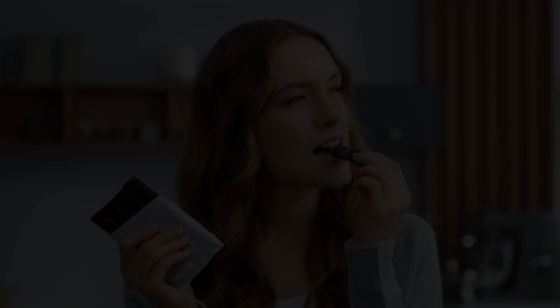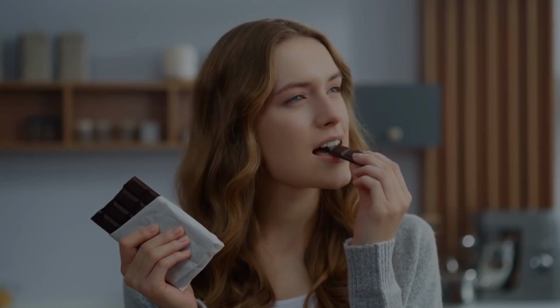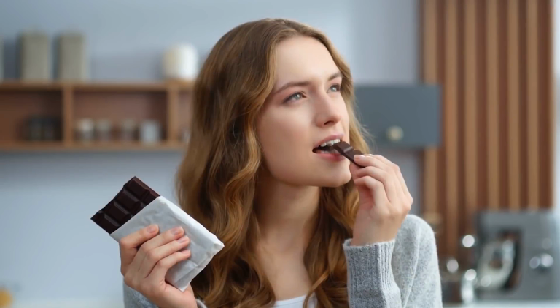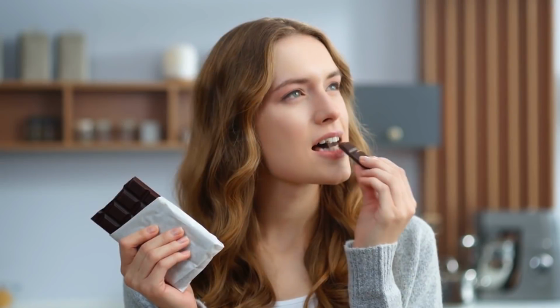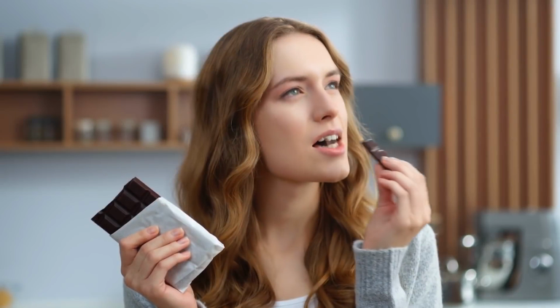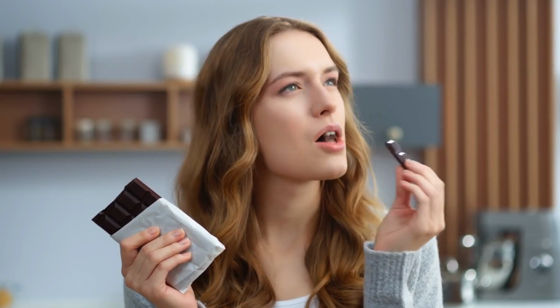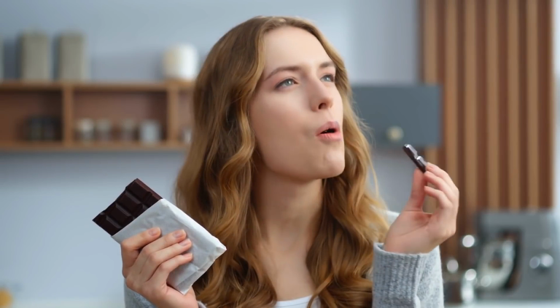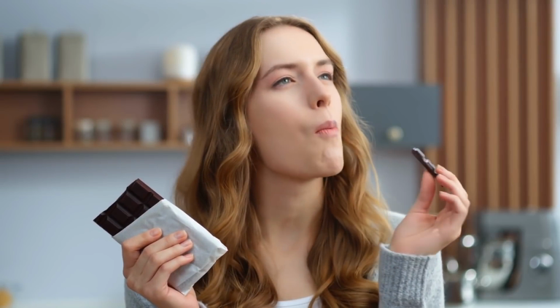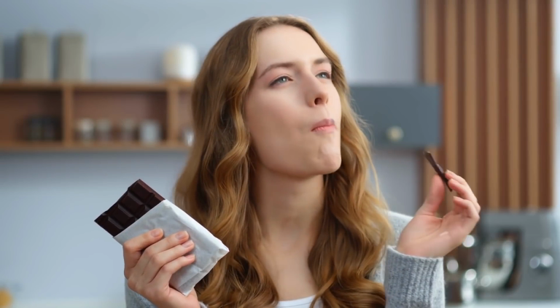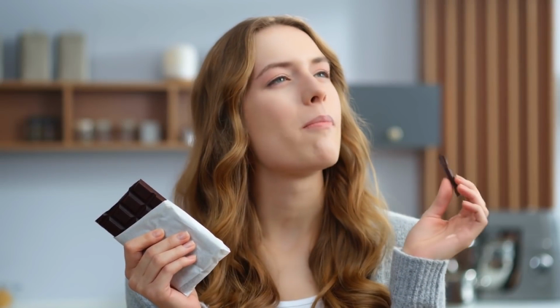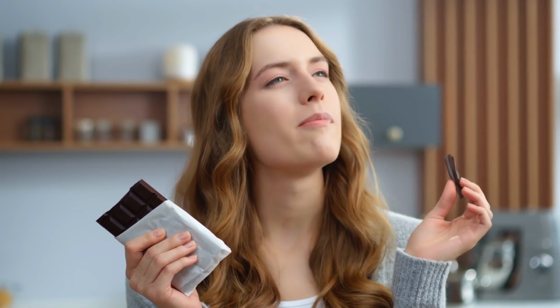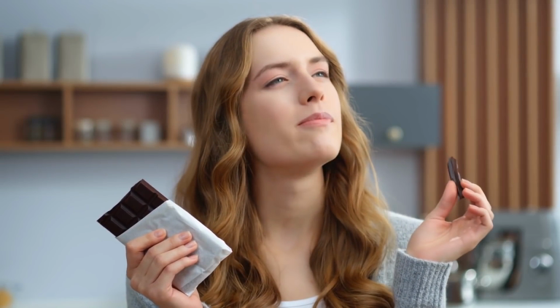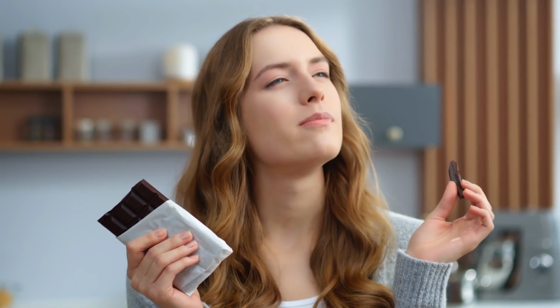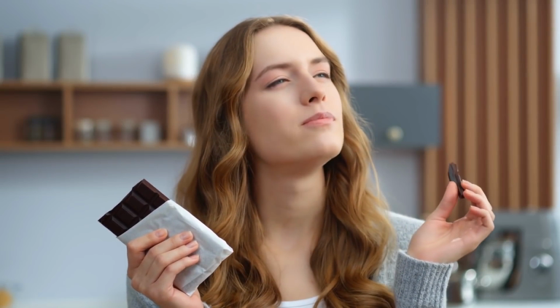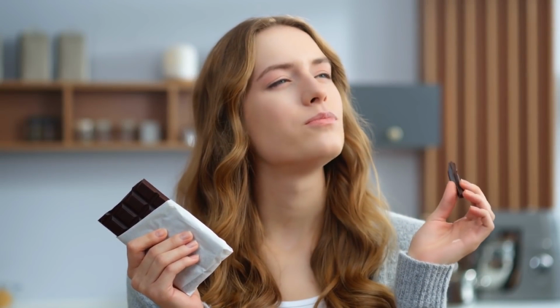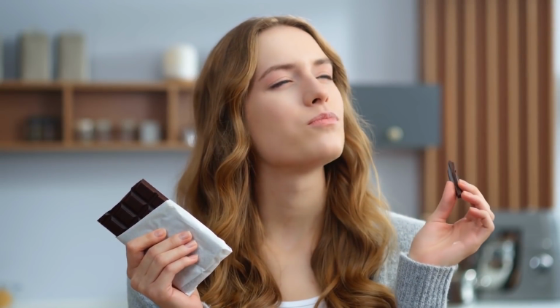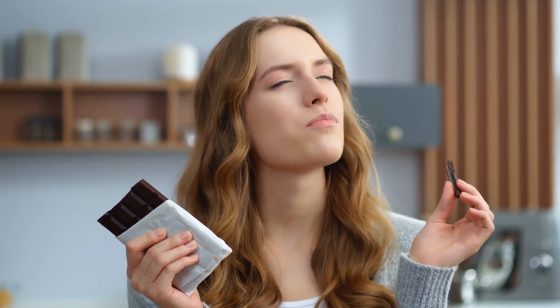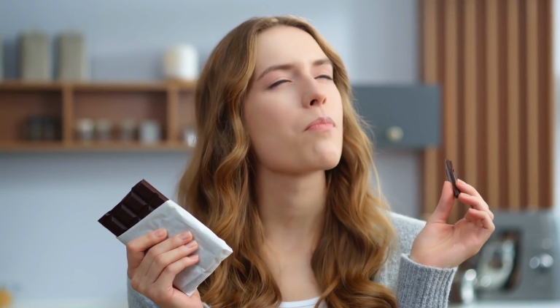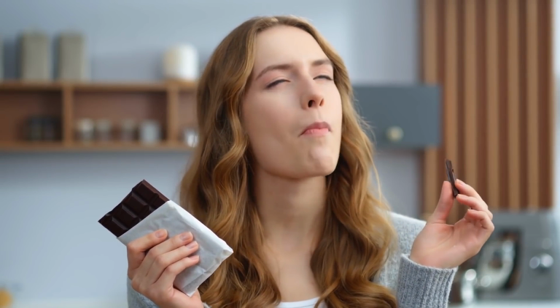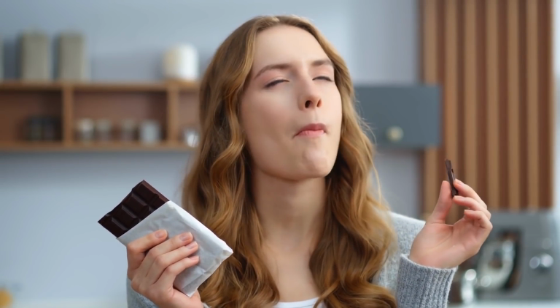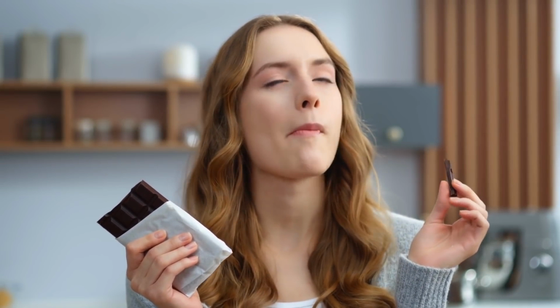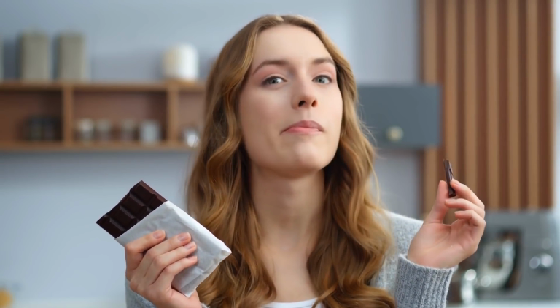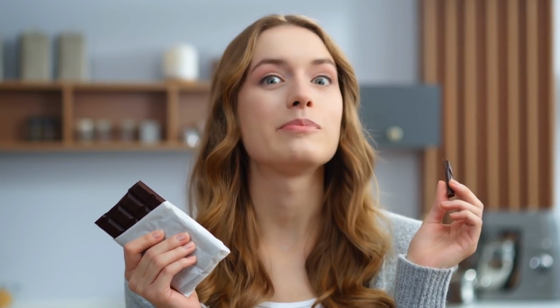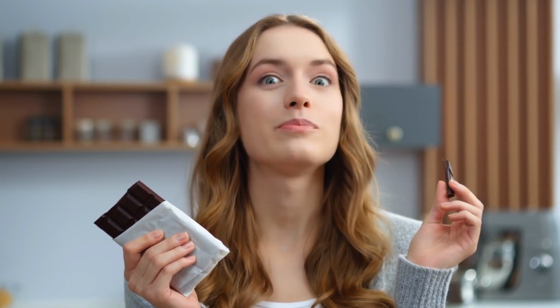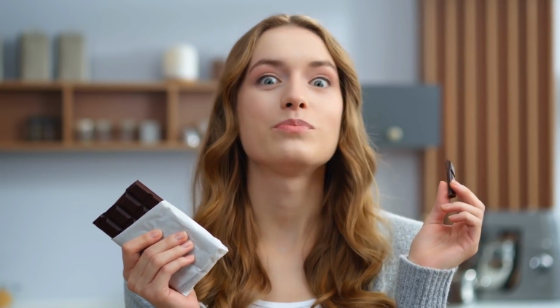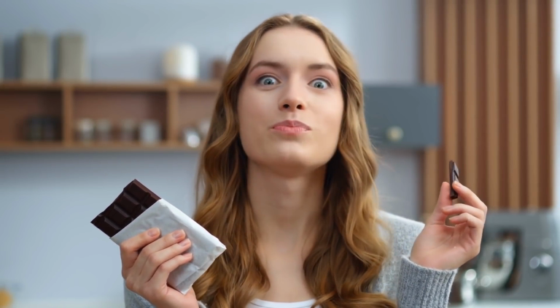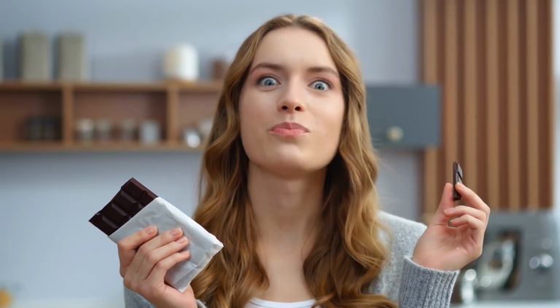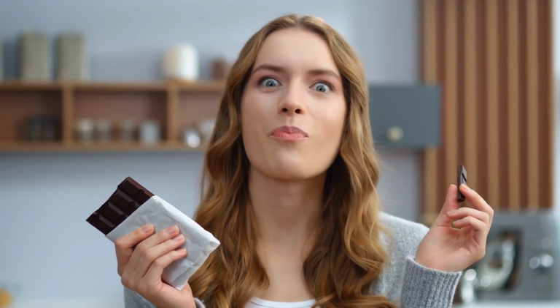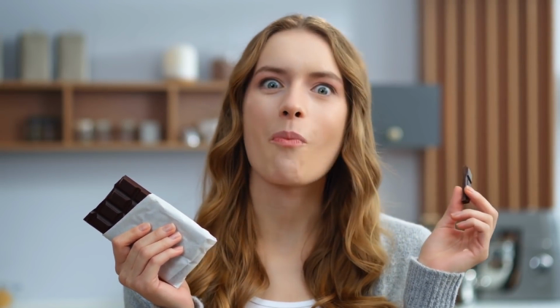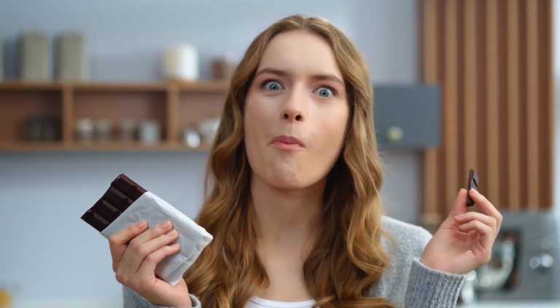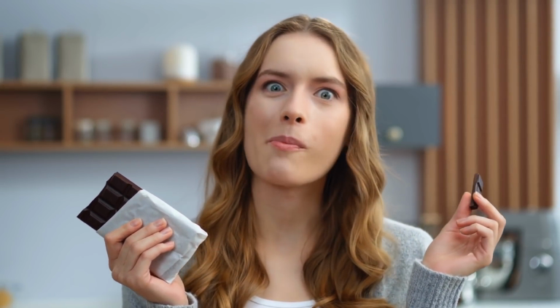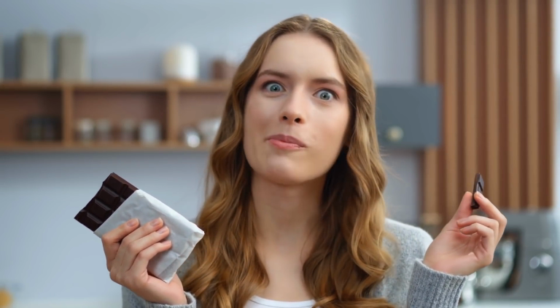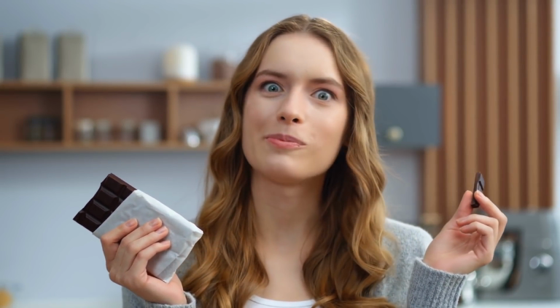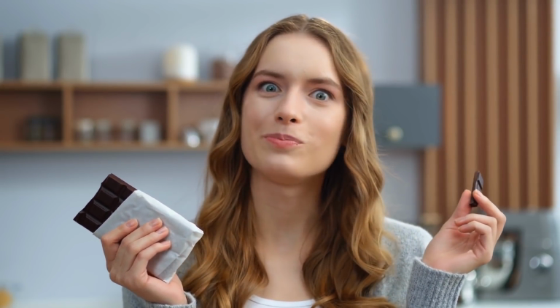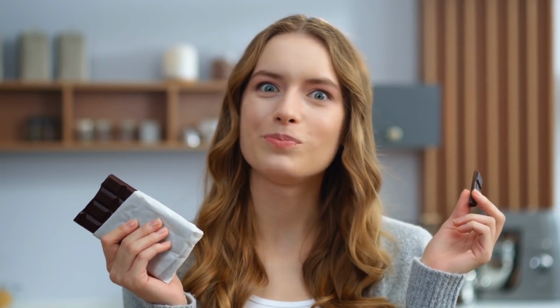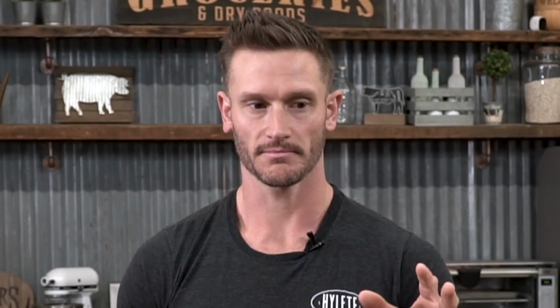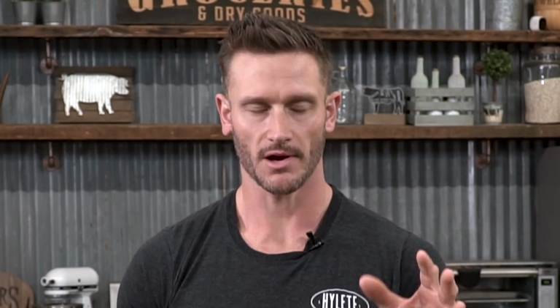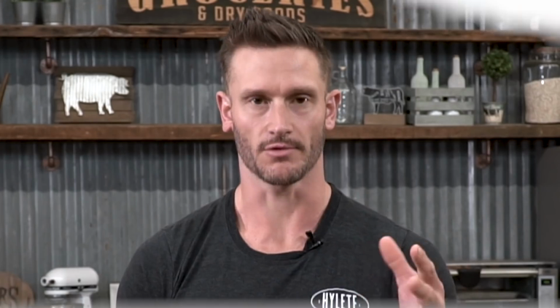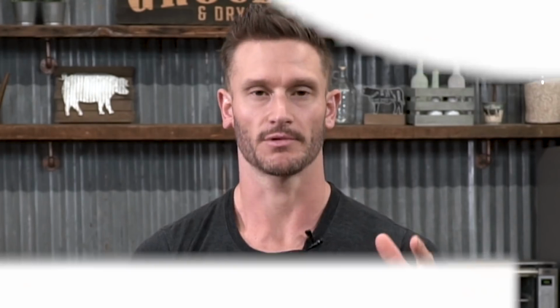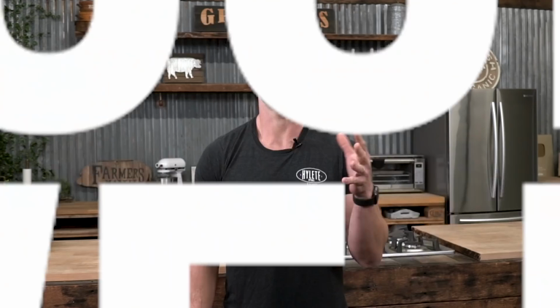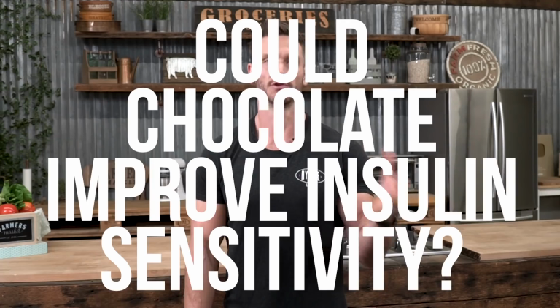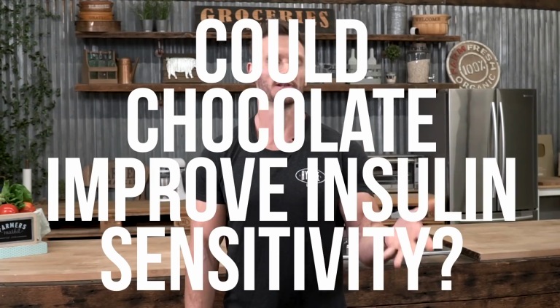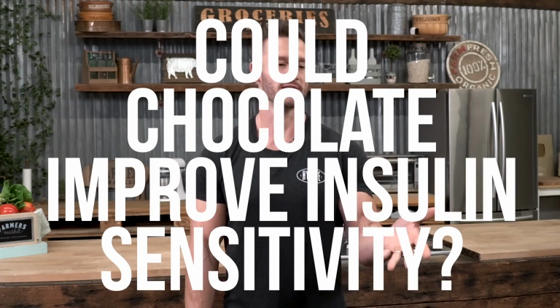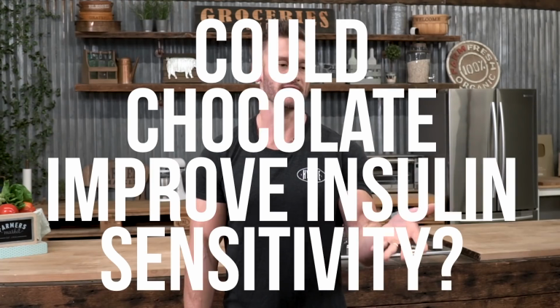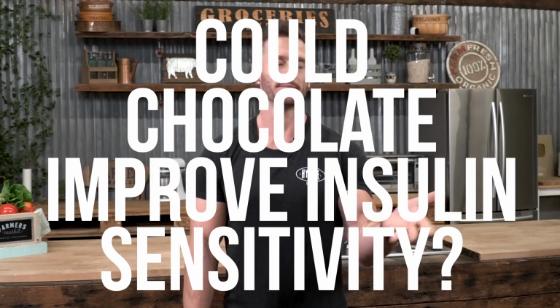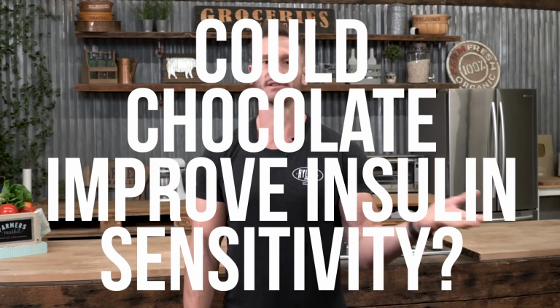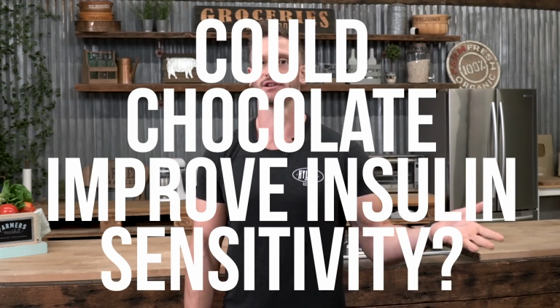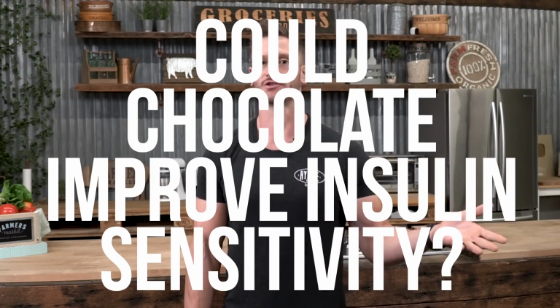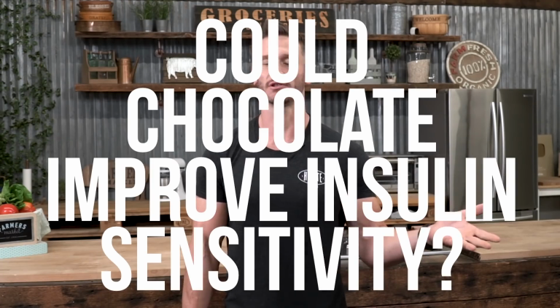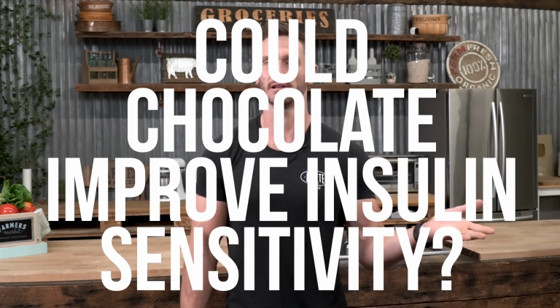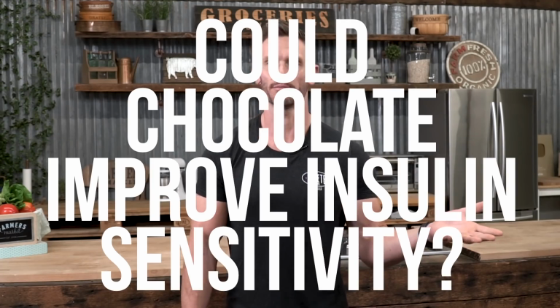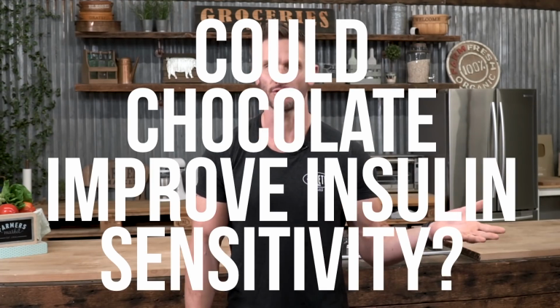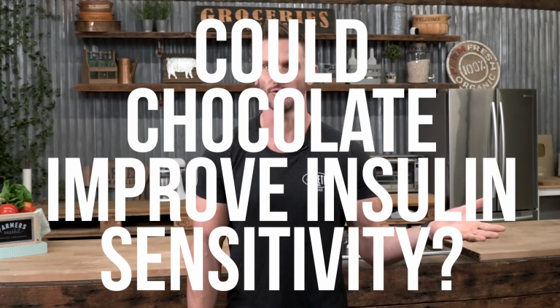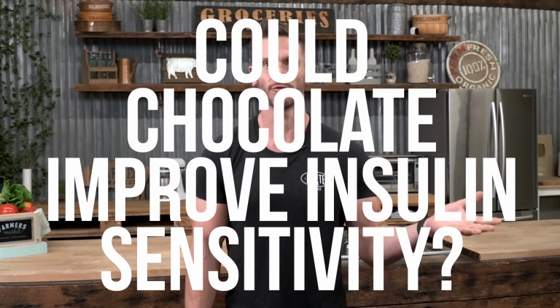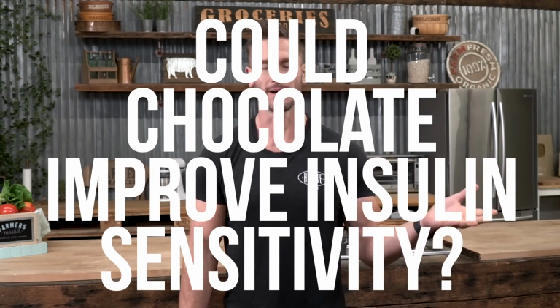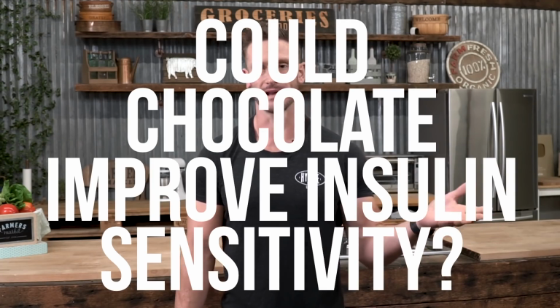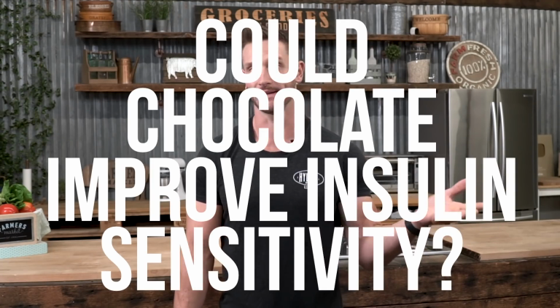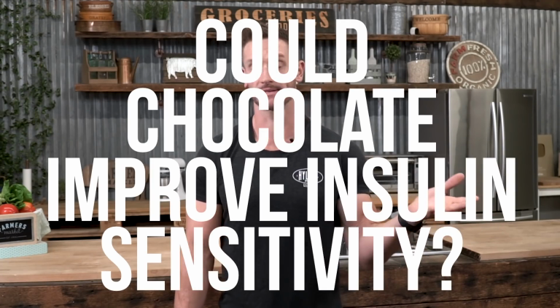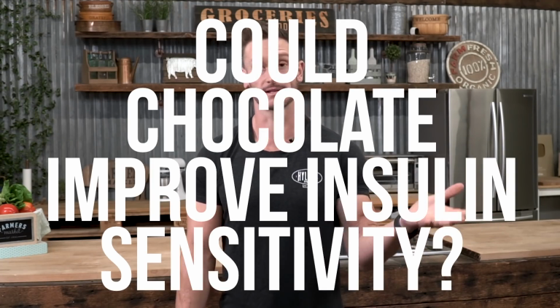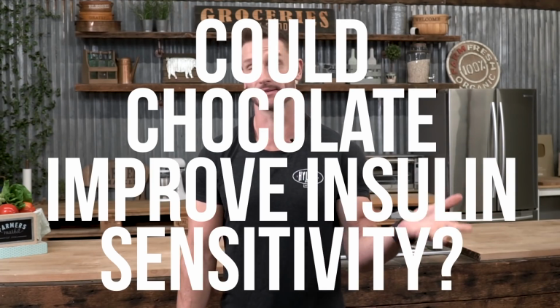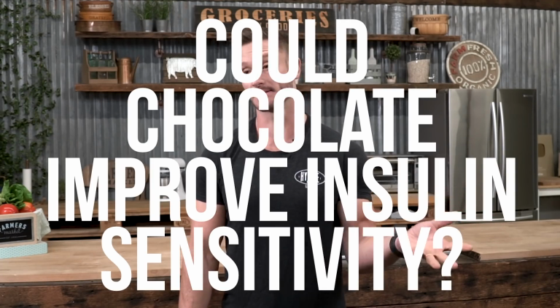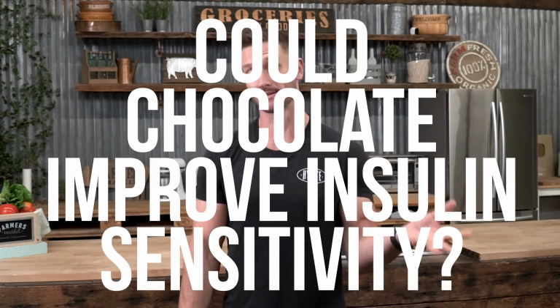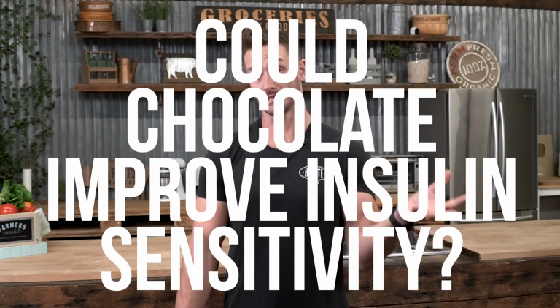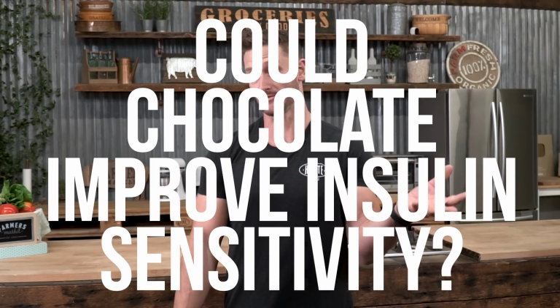When you look at a chocolate bar, one of the last things you're going to think is, could this thing potentially improve my insulin sensitivity?